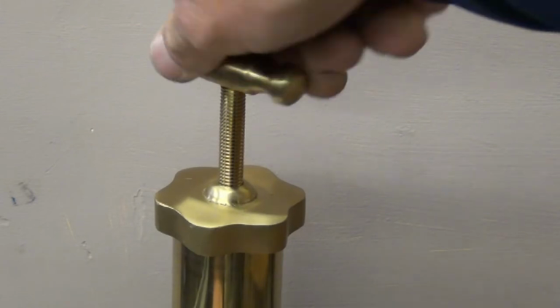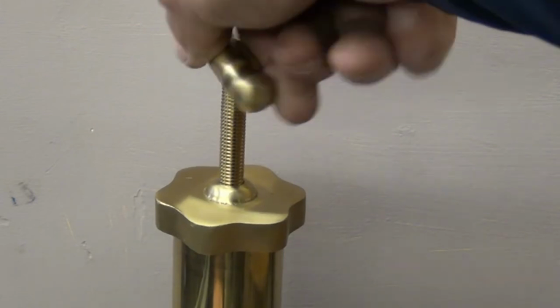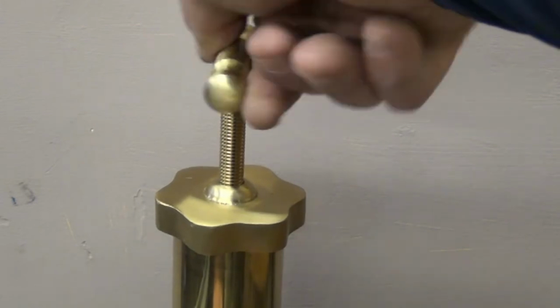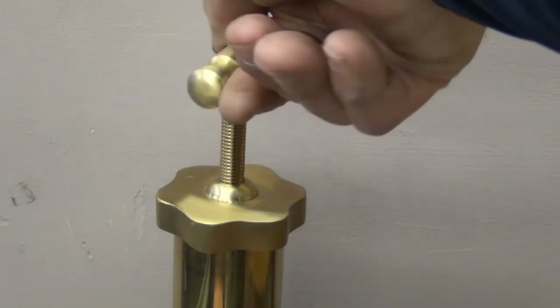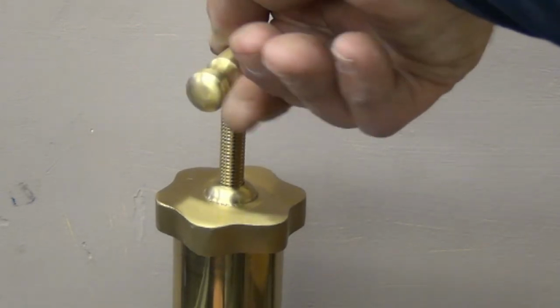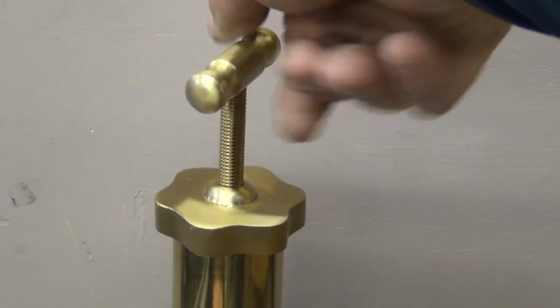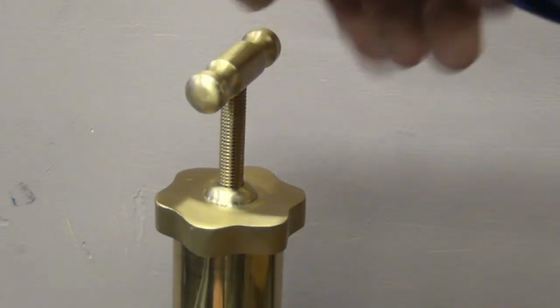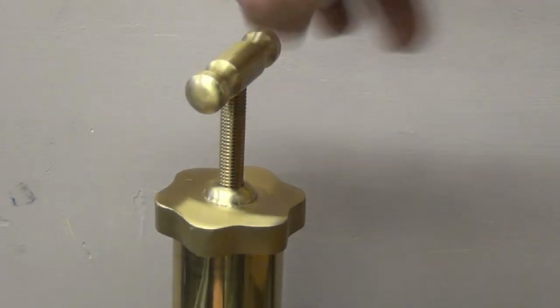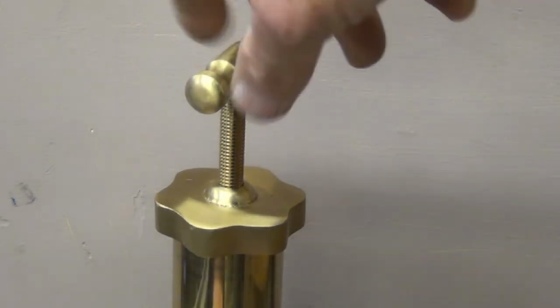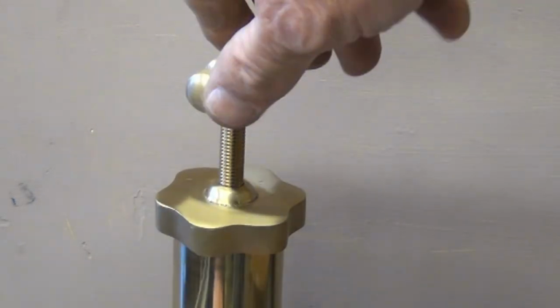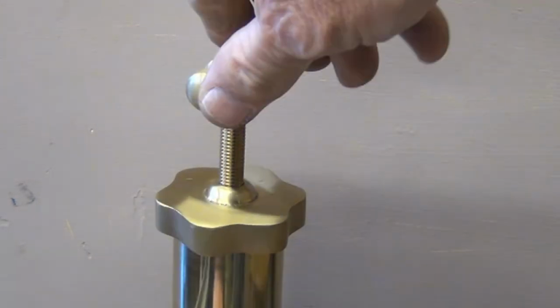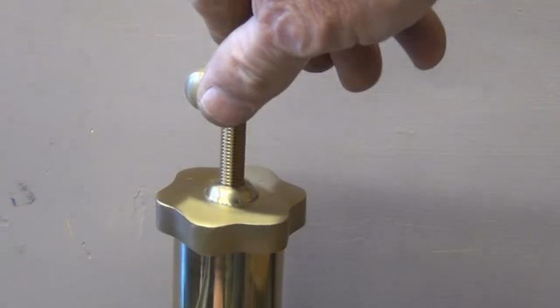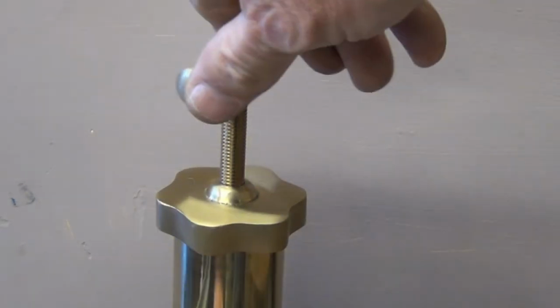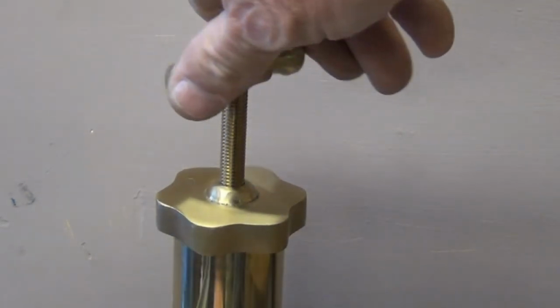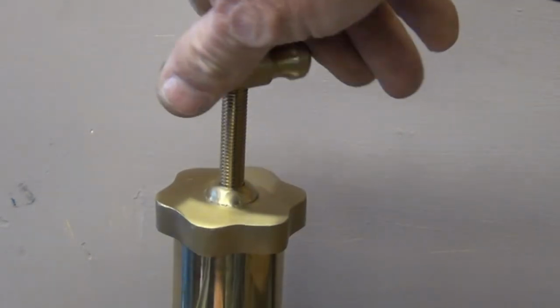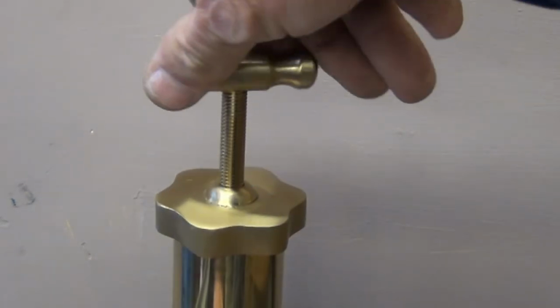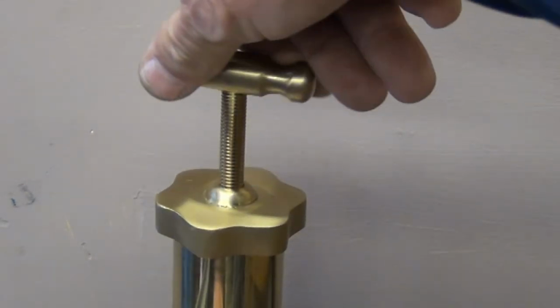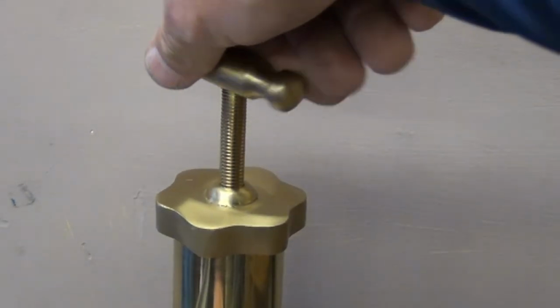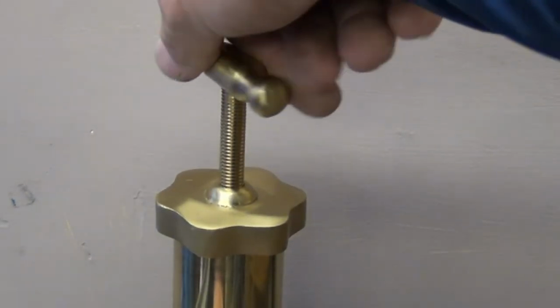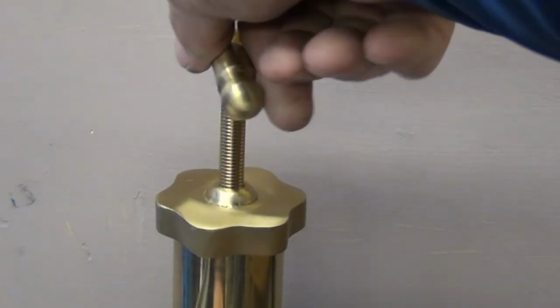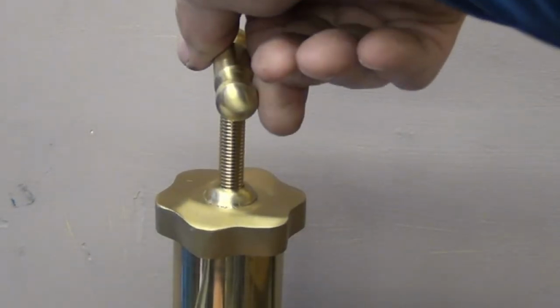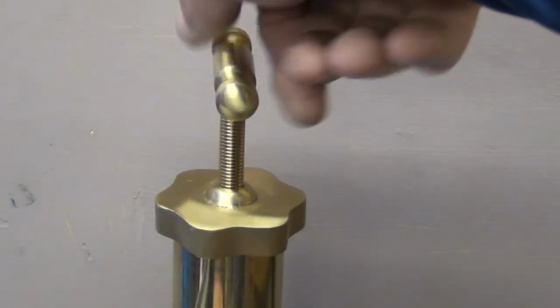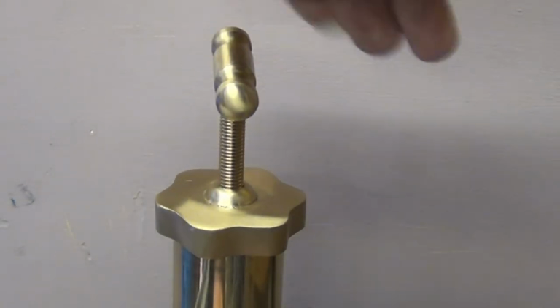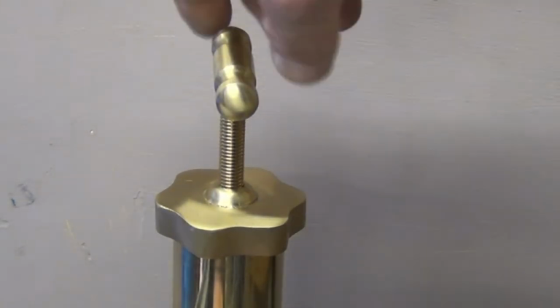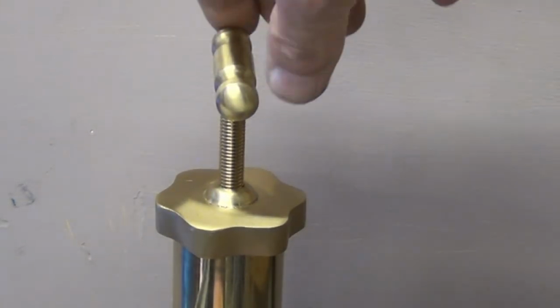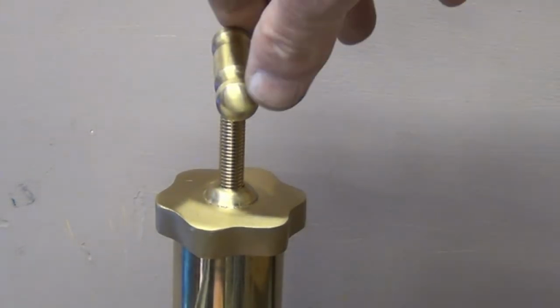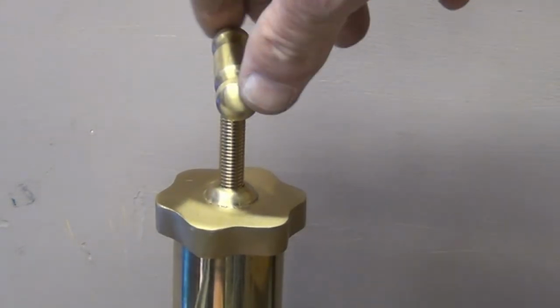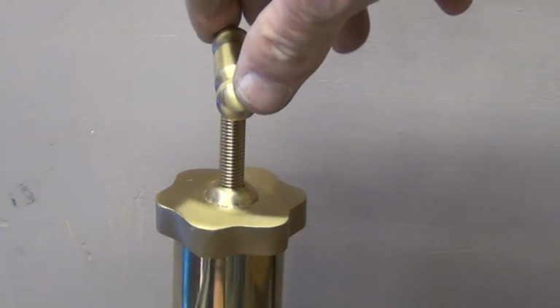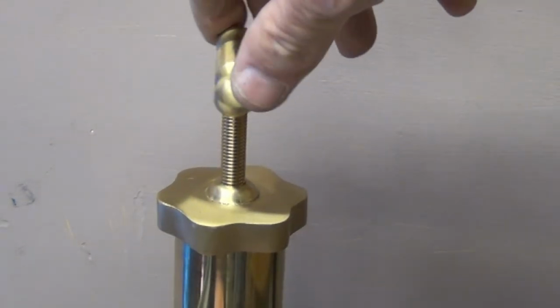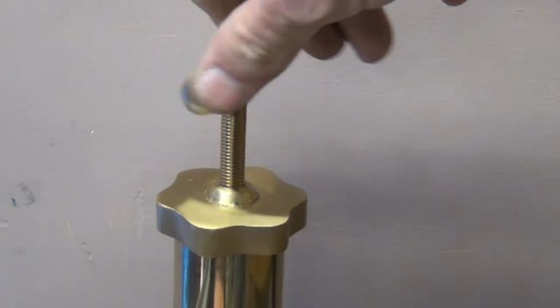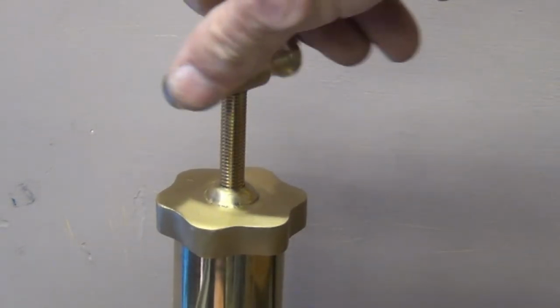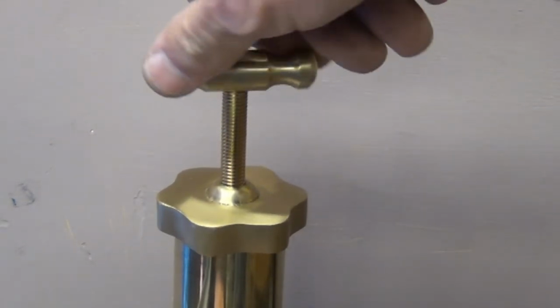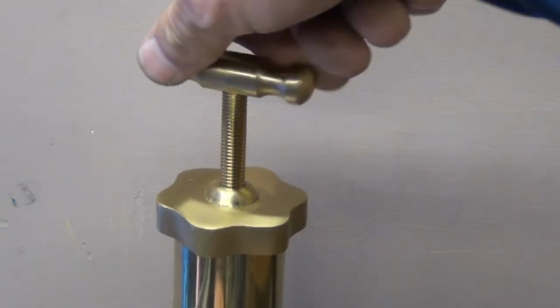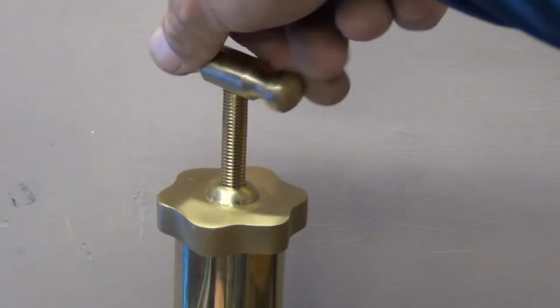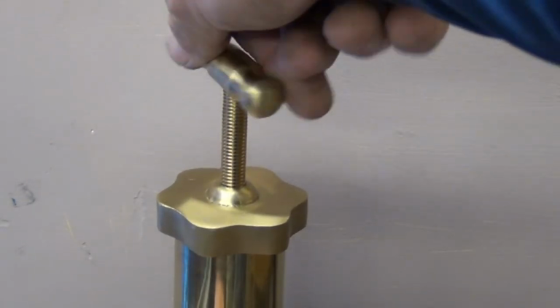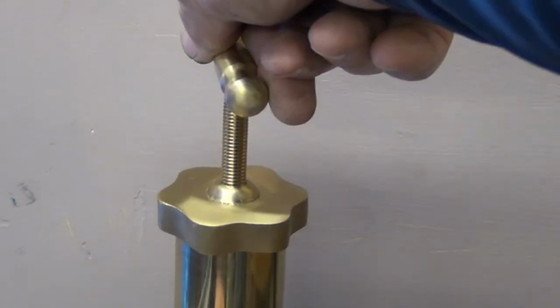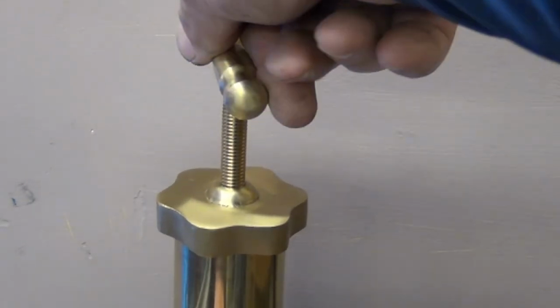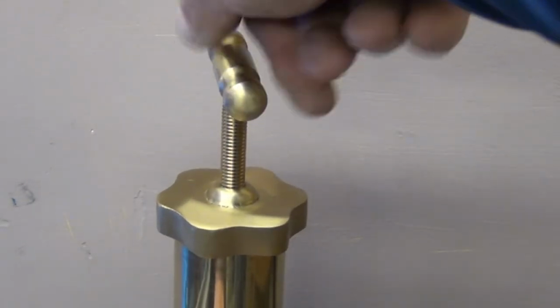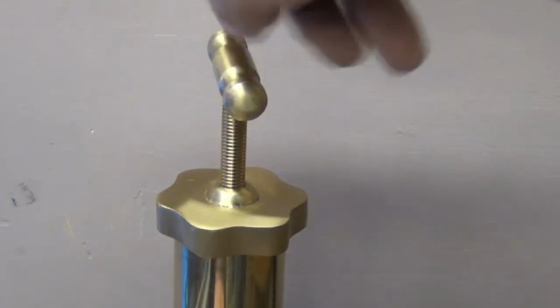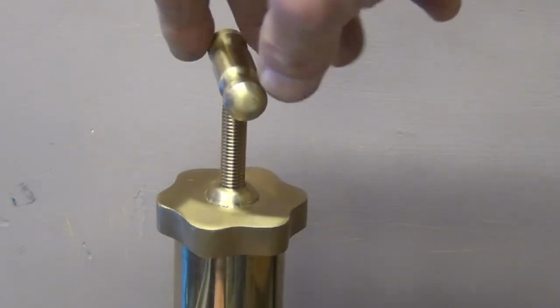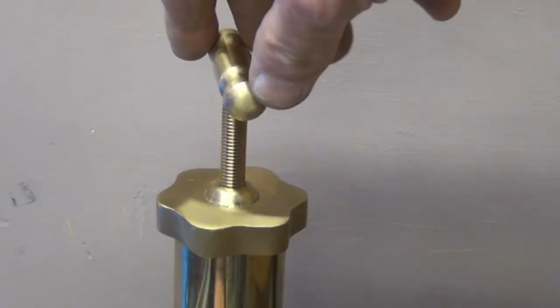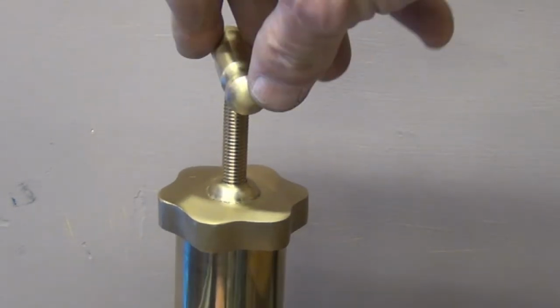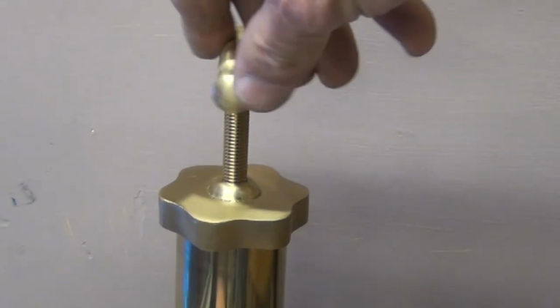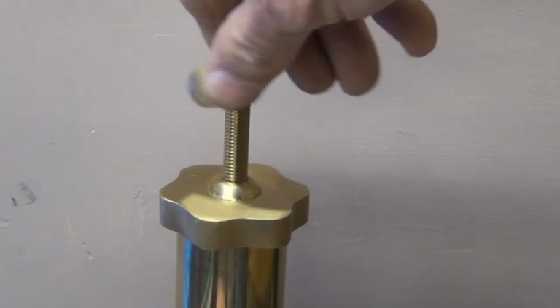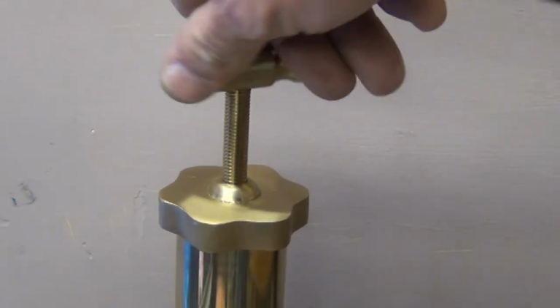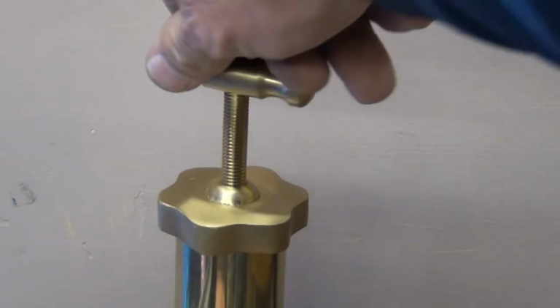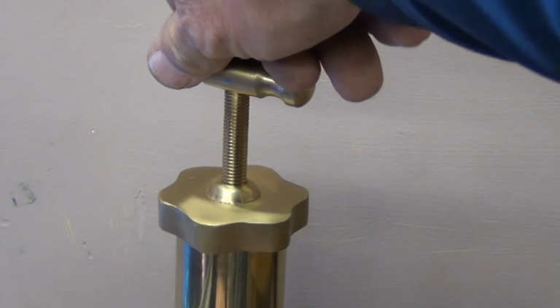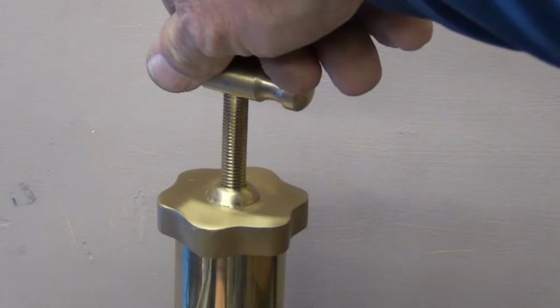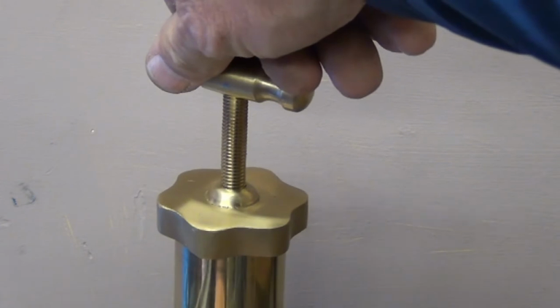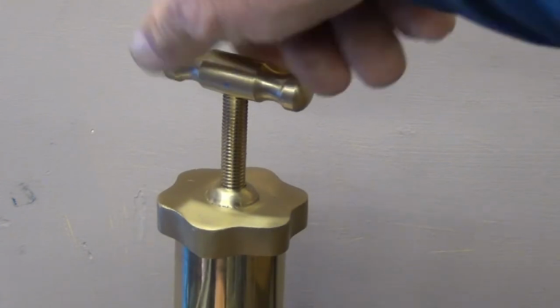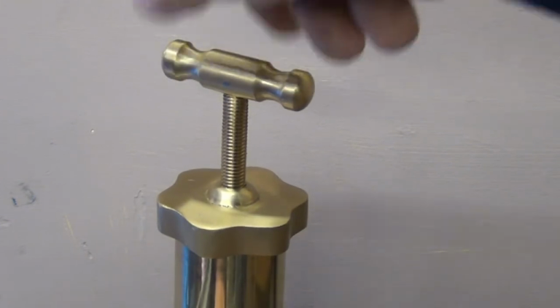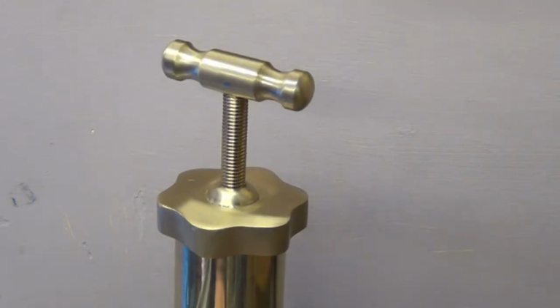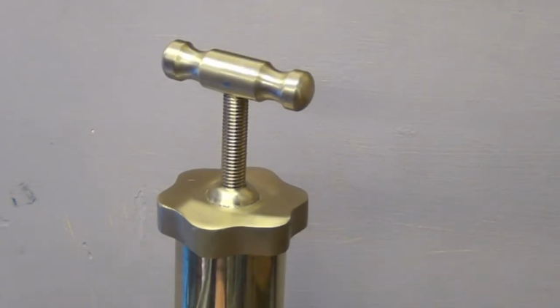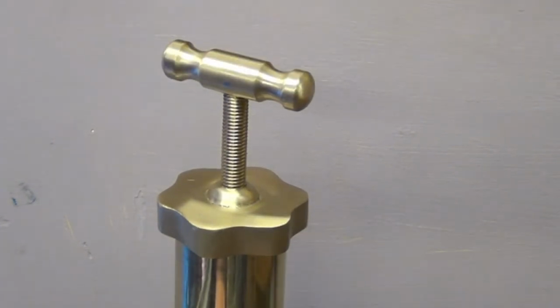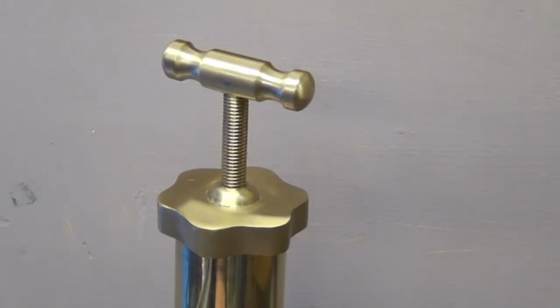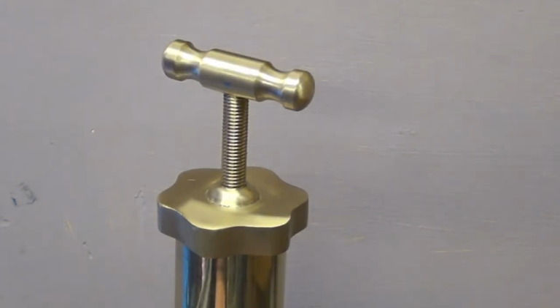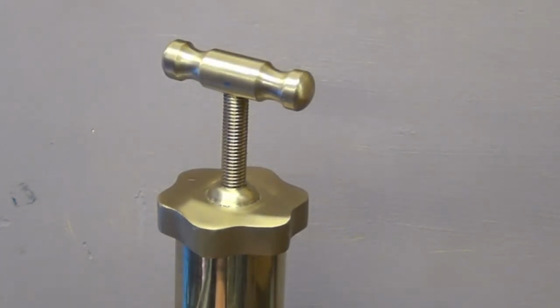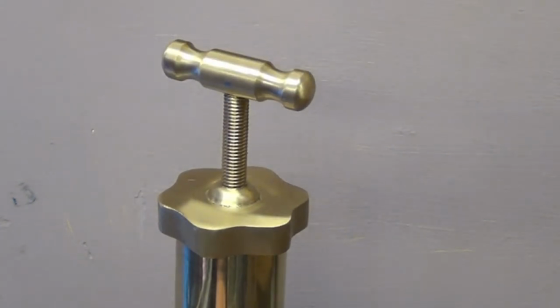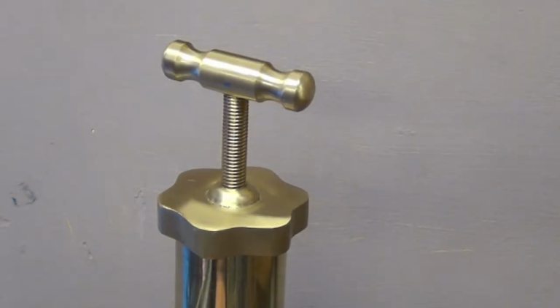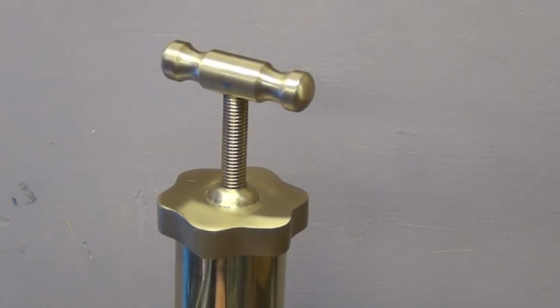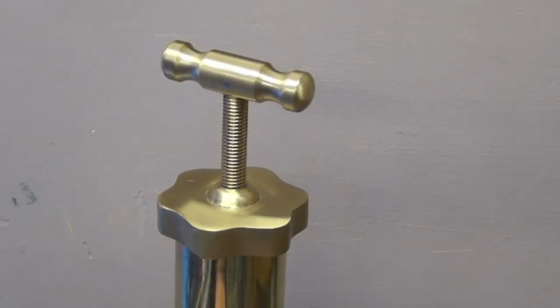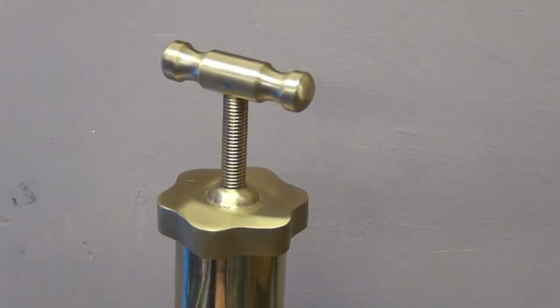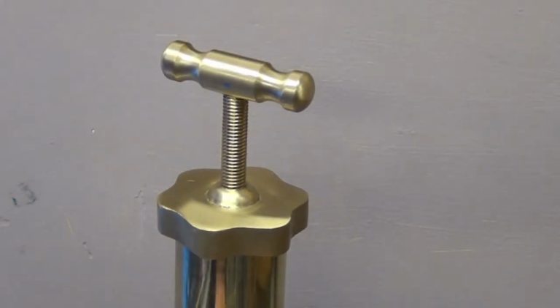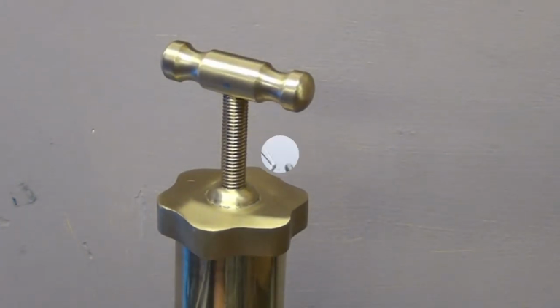In addition, you should tighten down the stern gland greaser to minimise dripping. A couple of turns should do it.